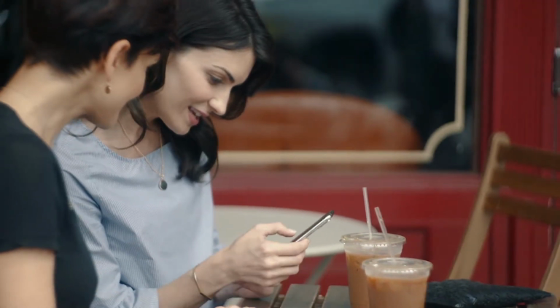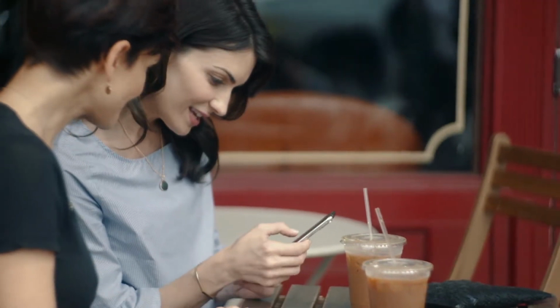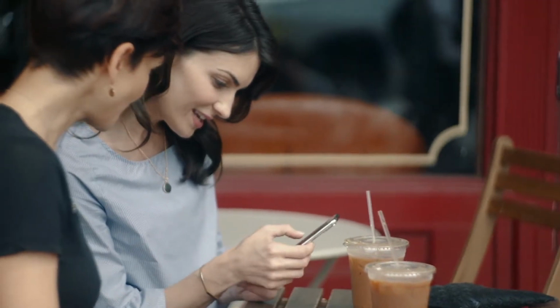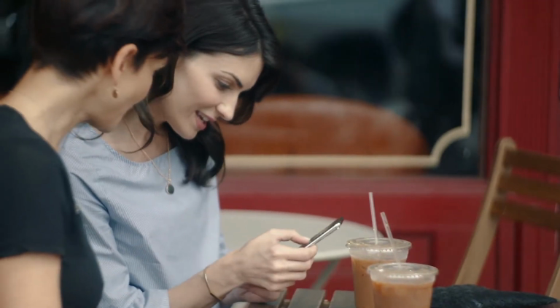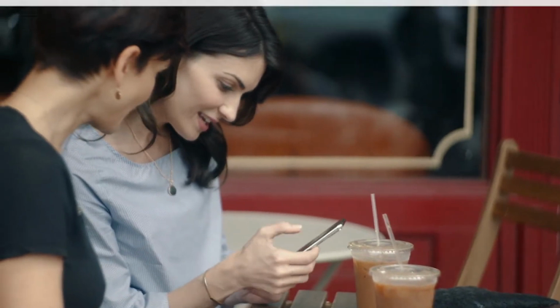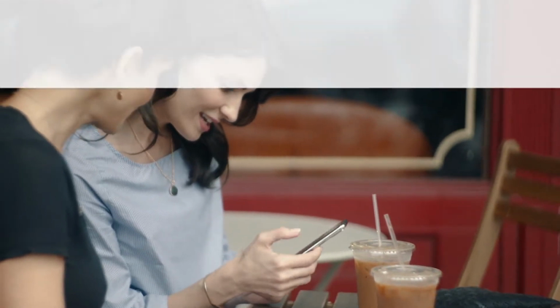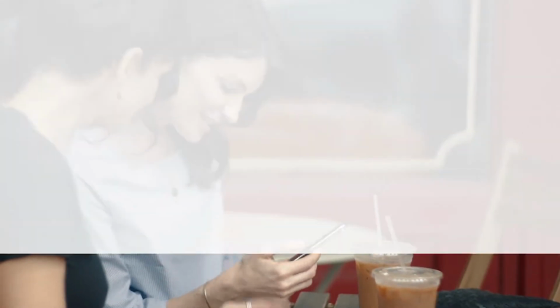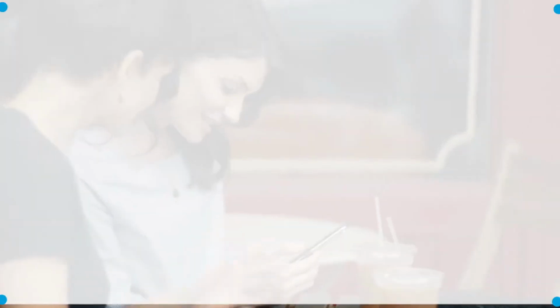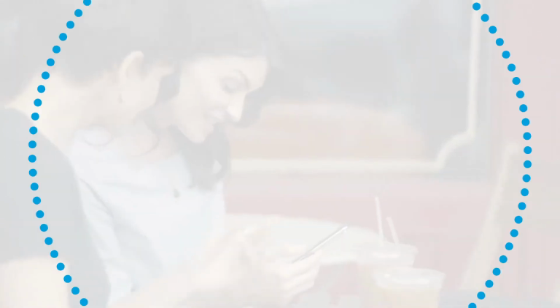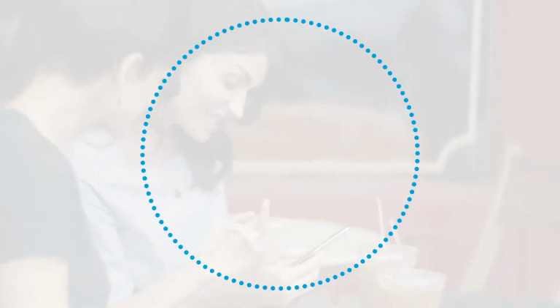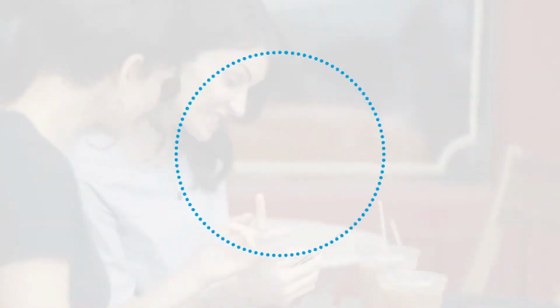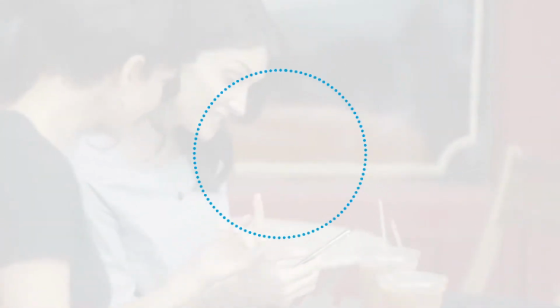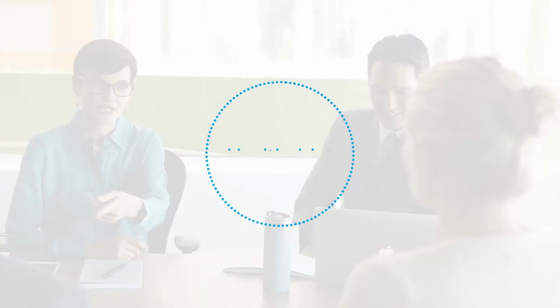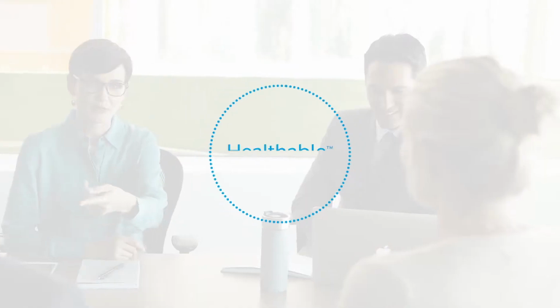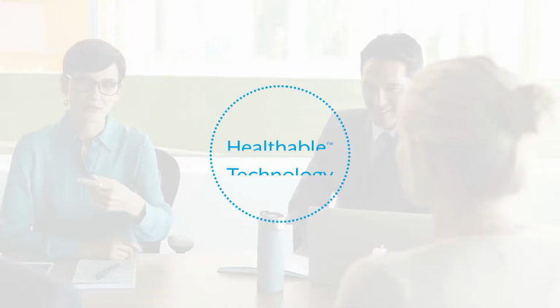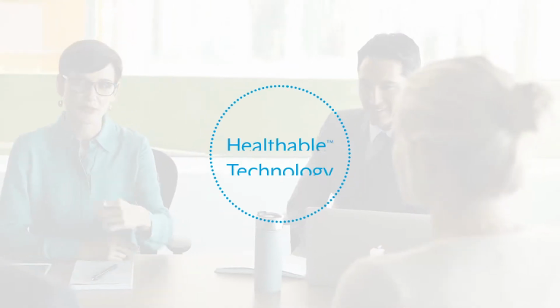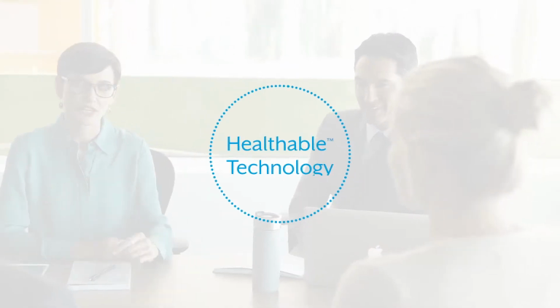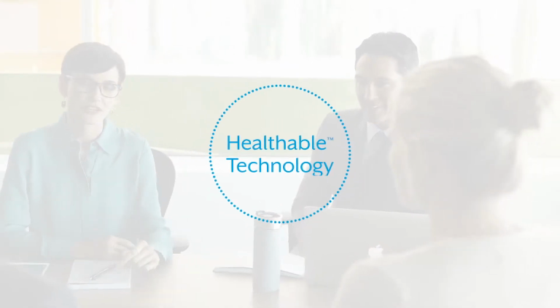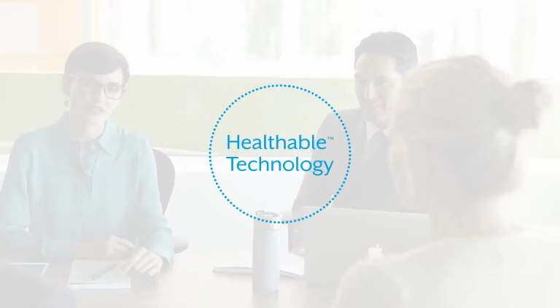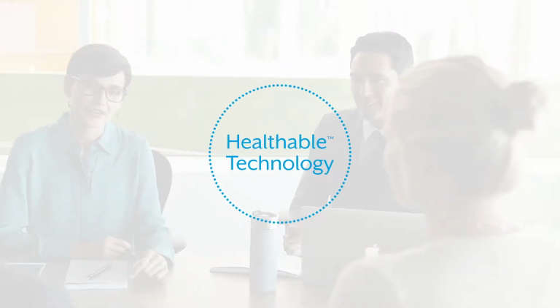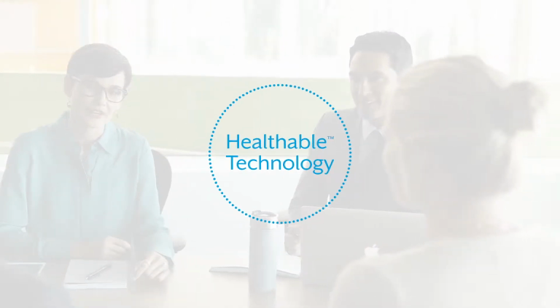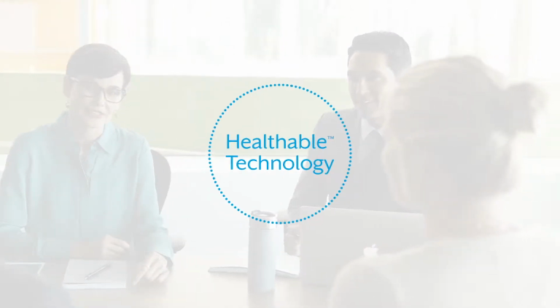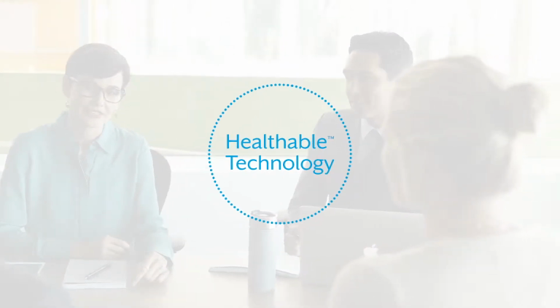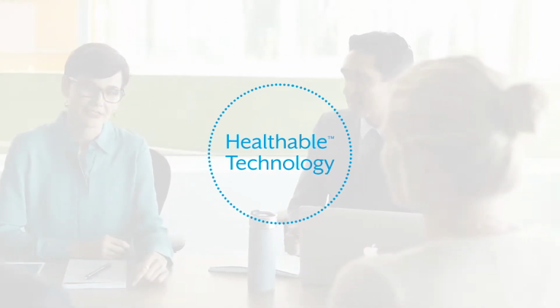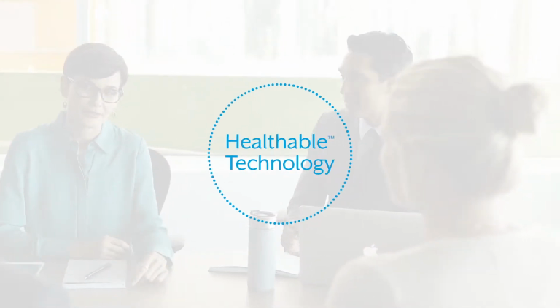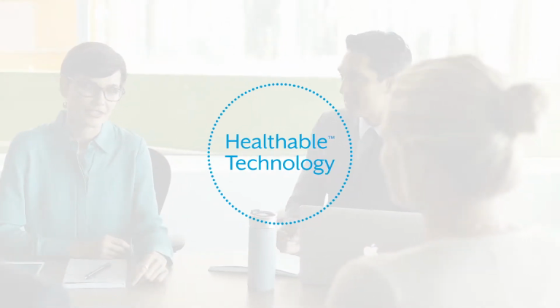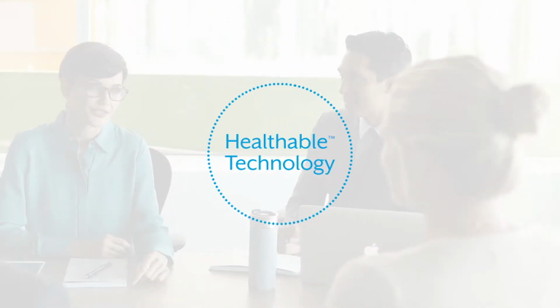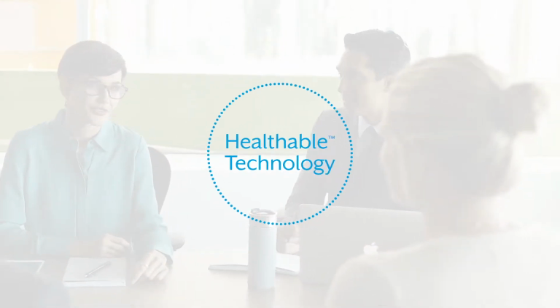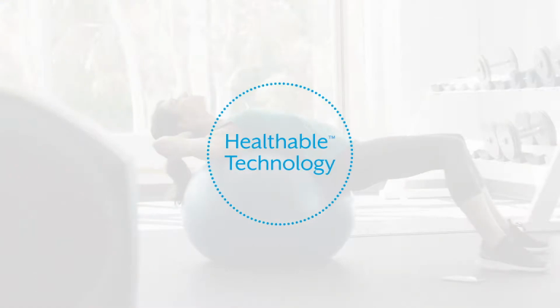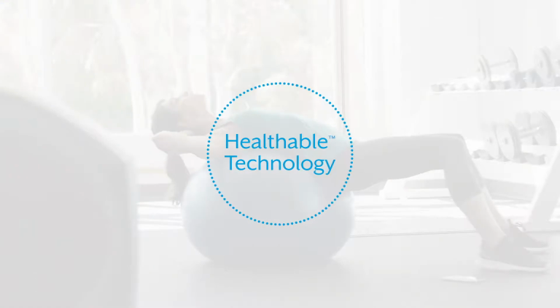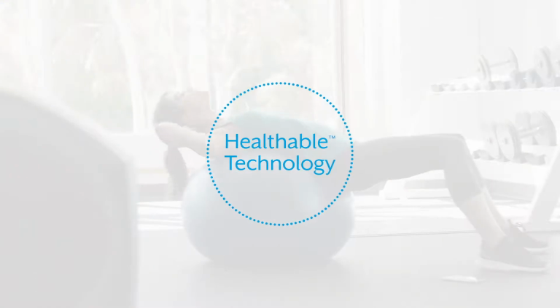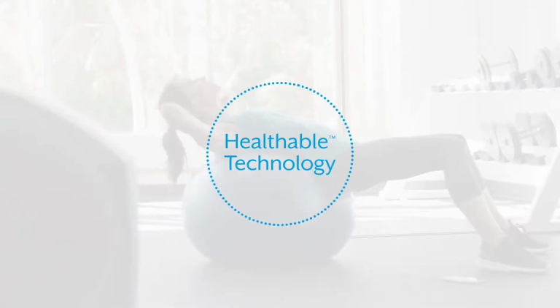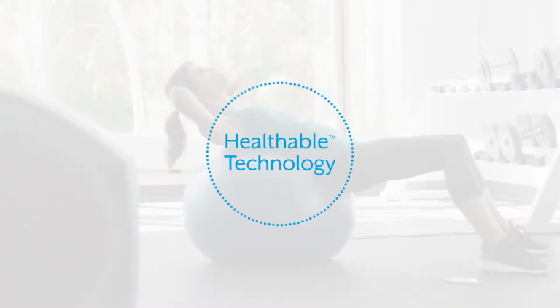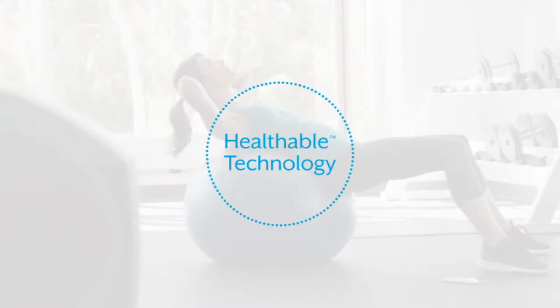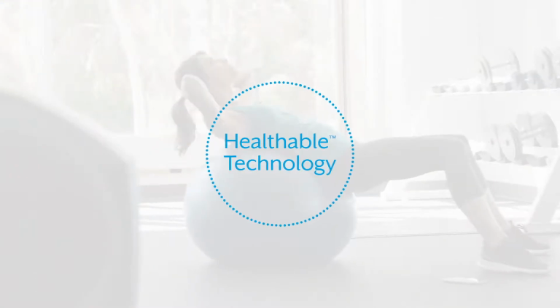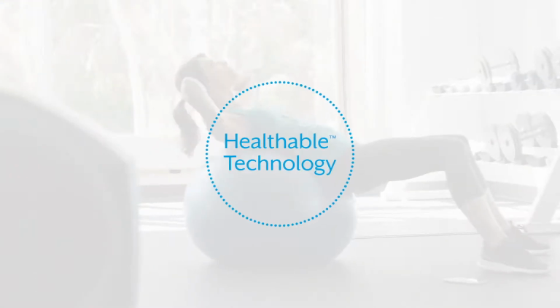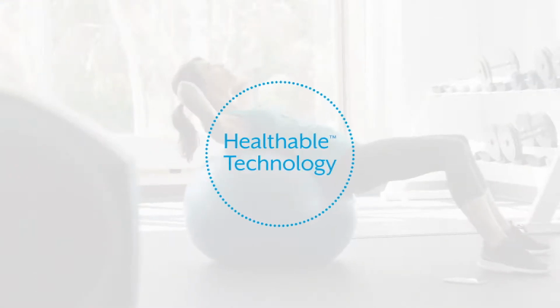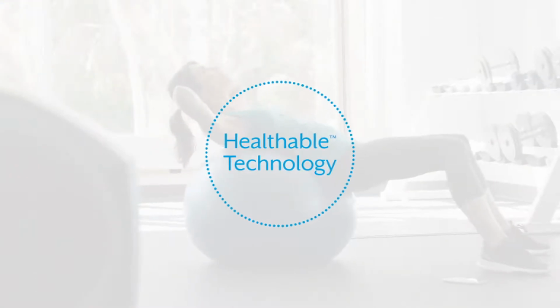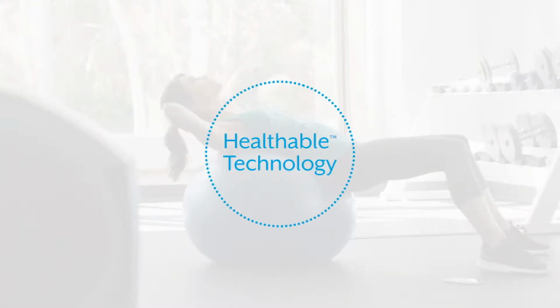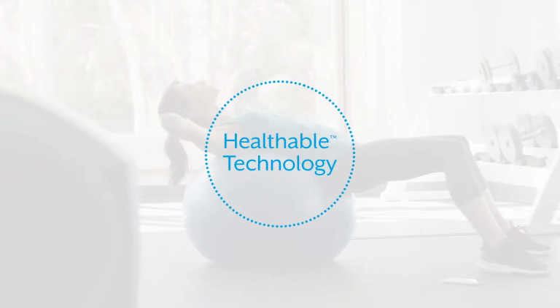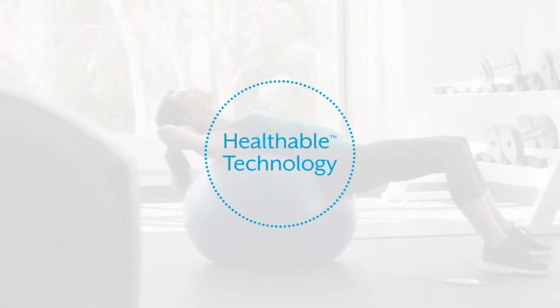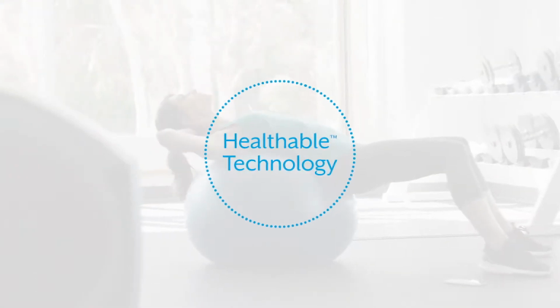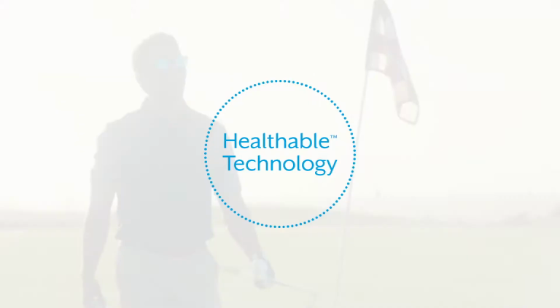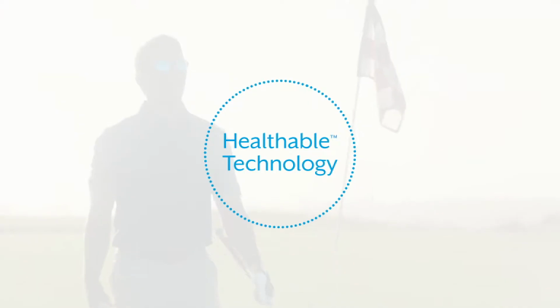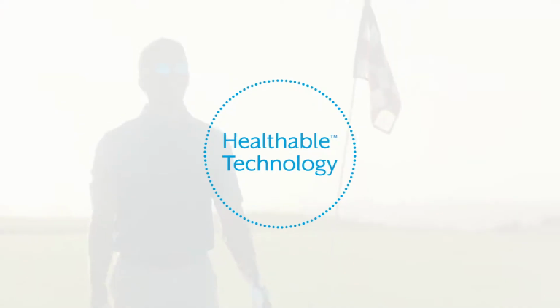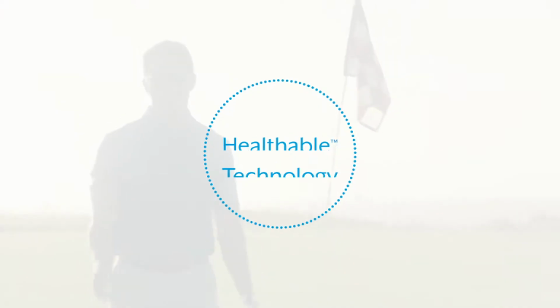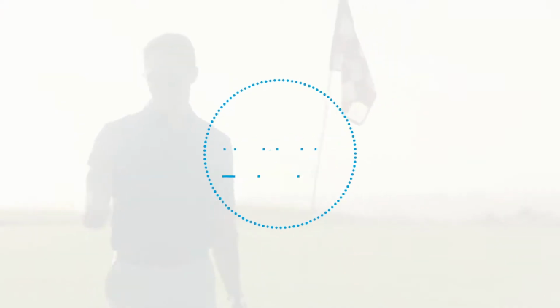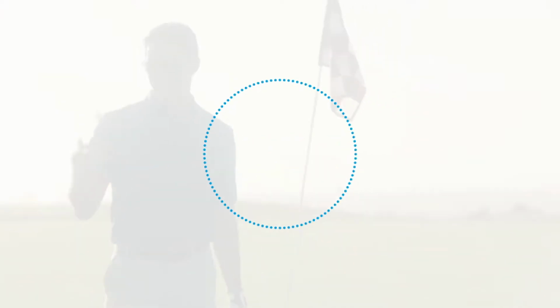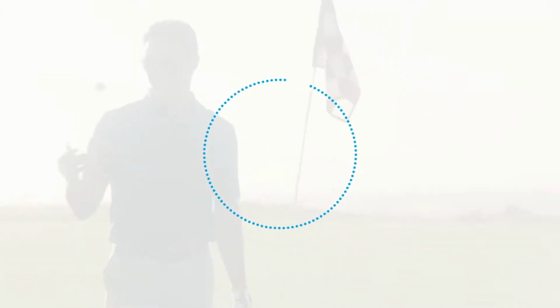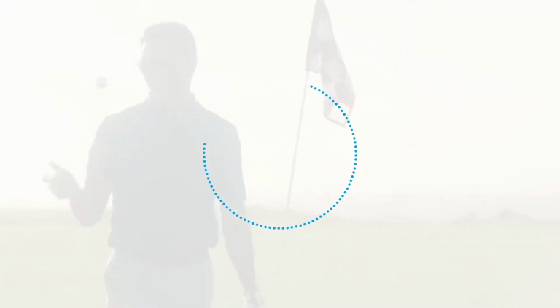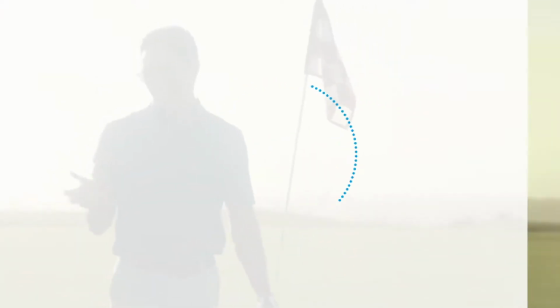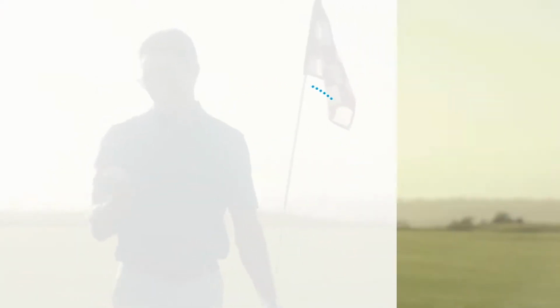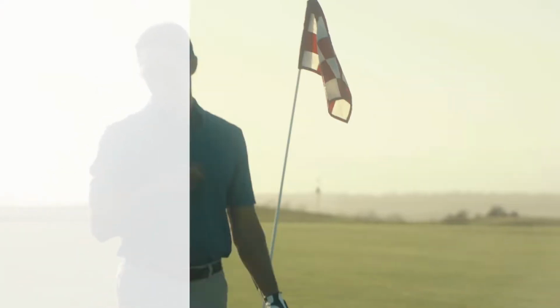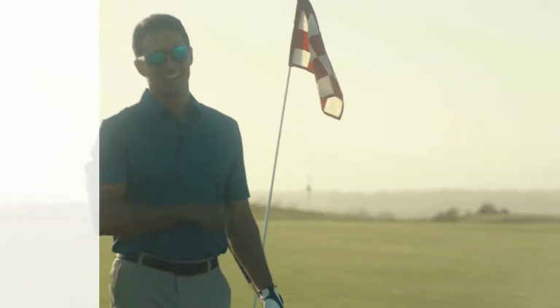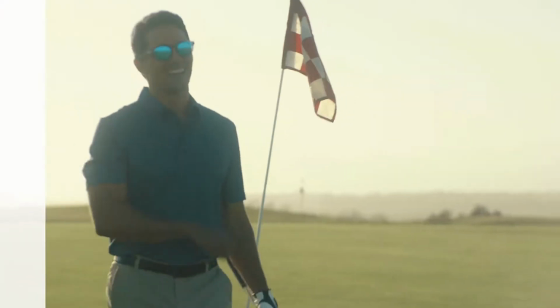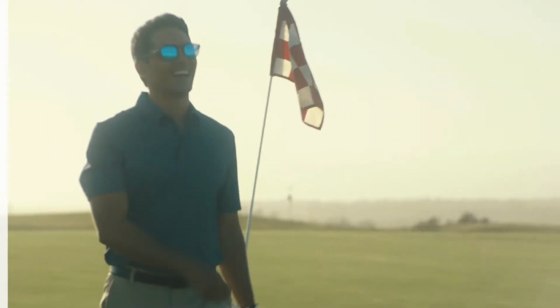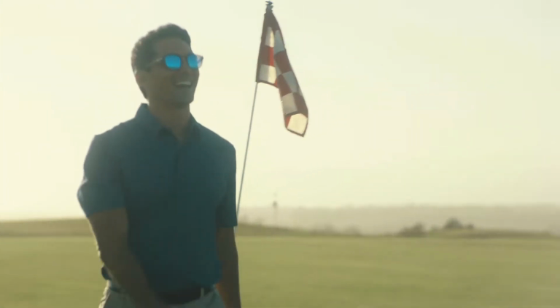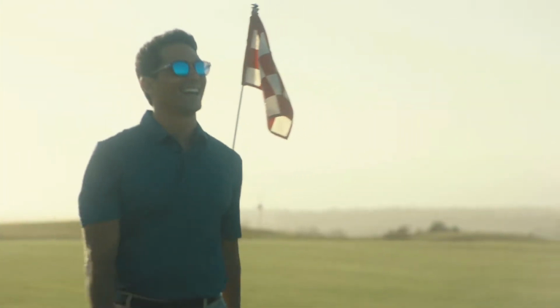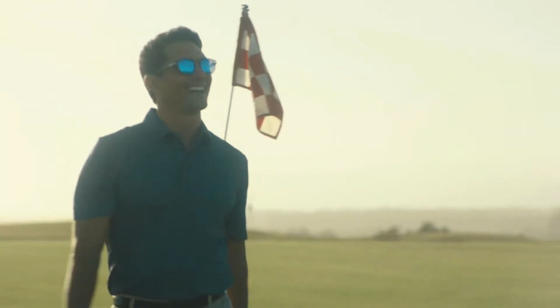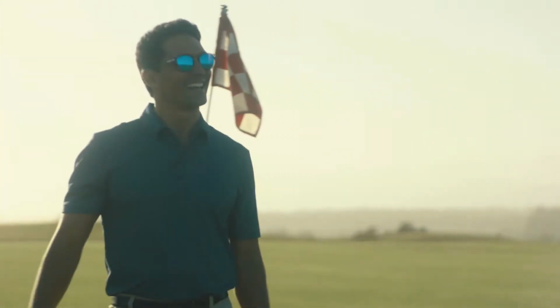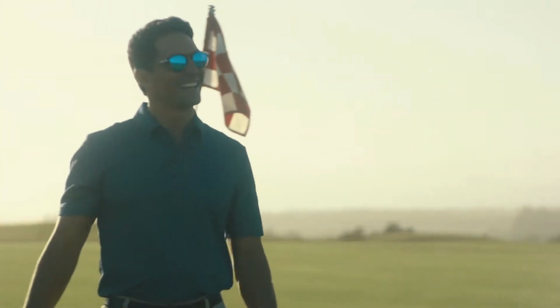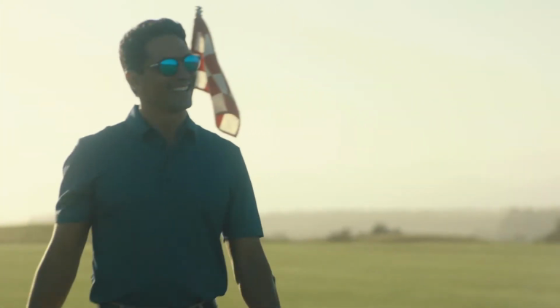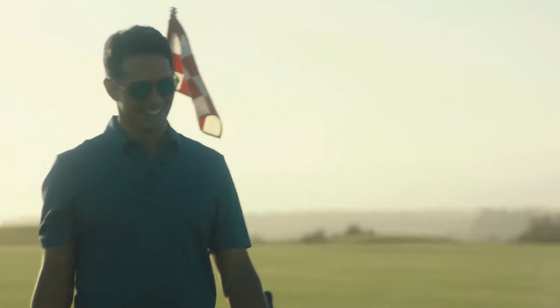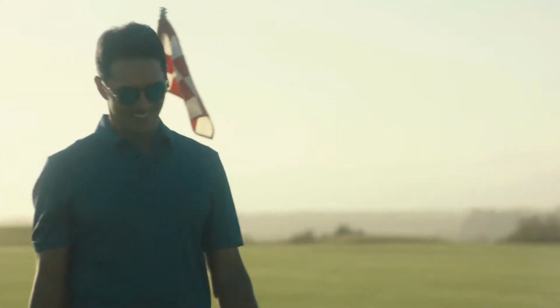We call it healthable technology, and it's more important than ever due to the connection between hearing health and overall health.